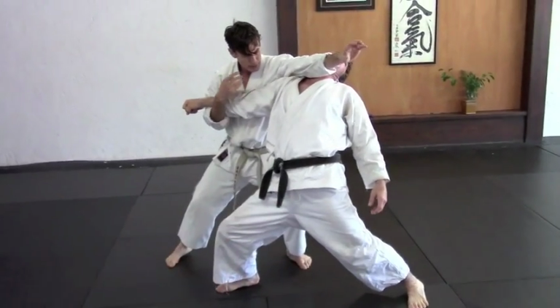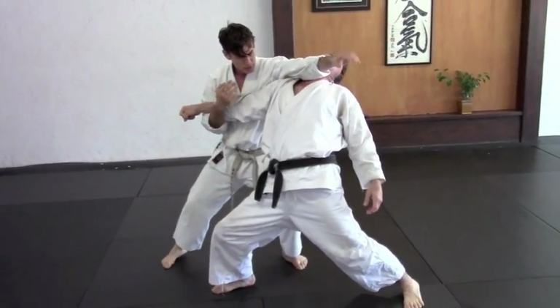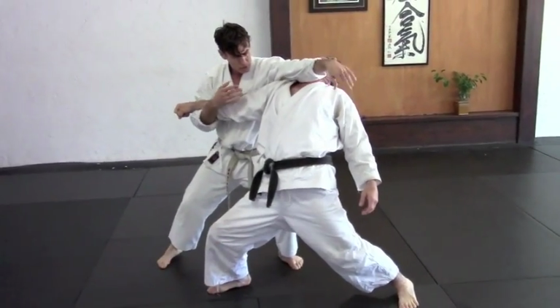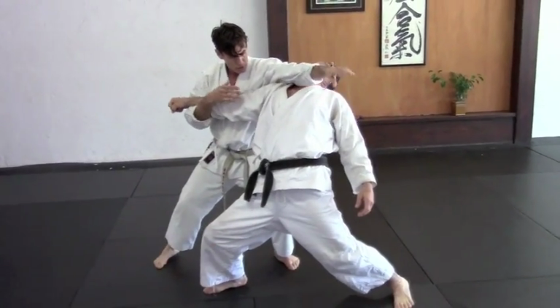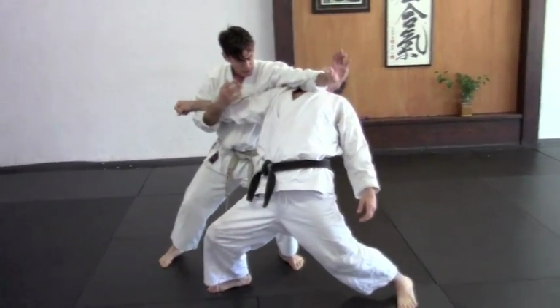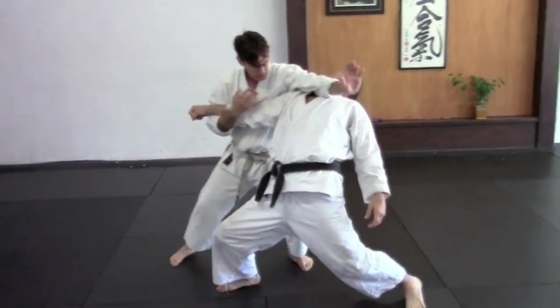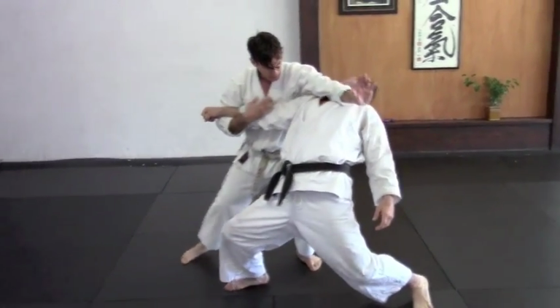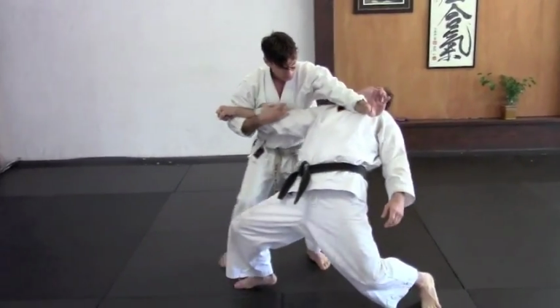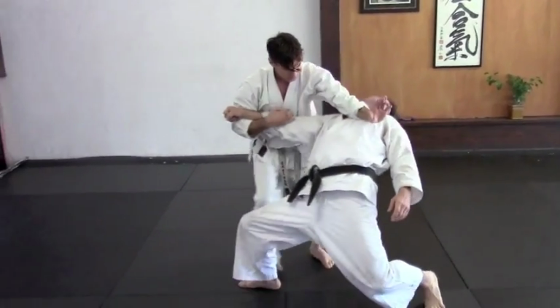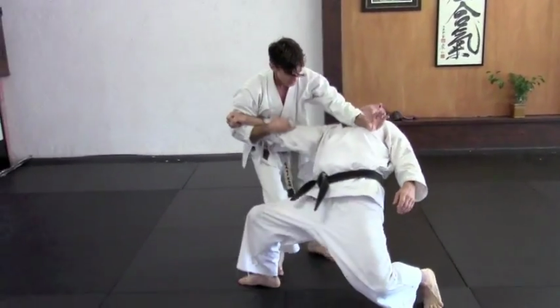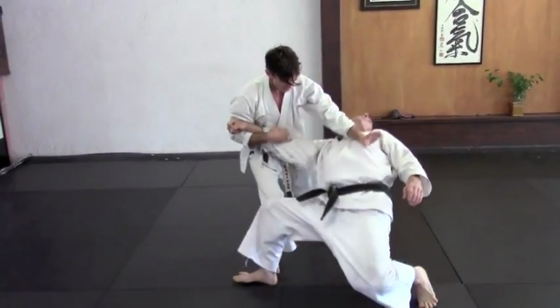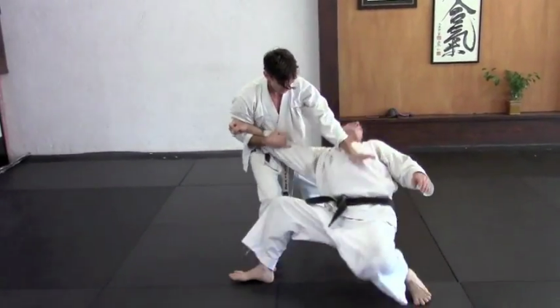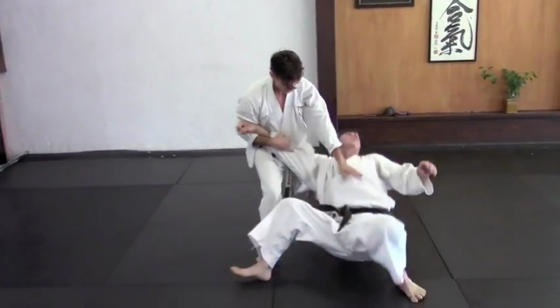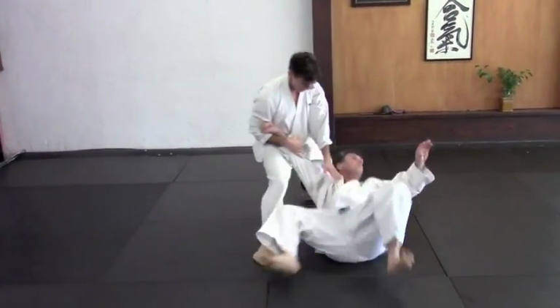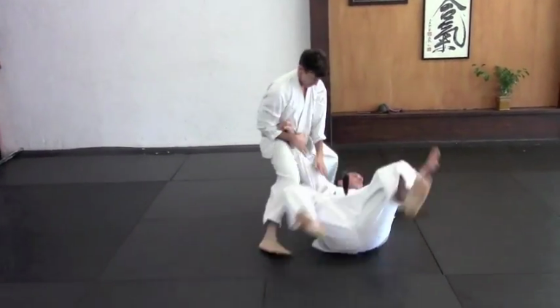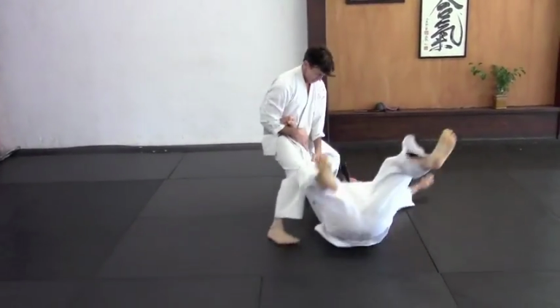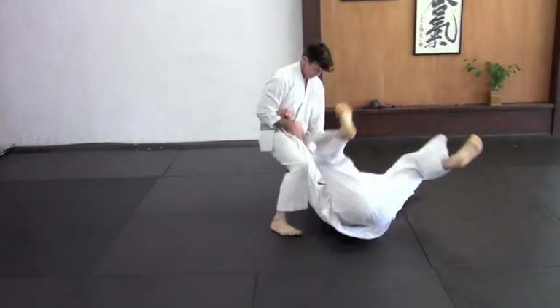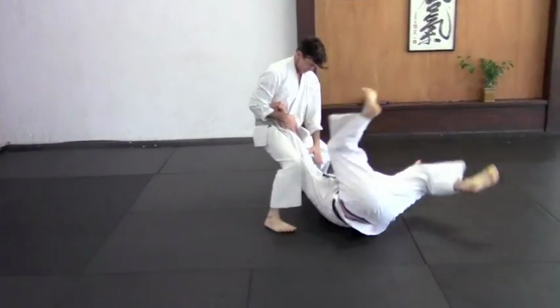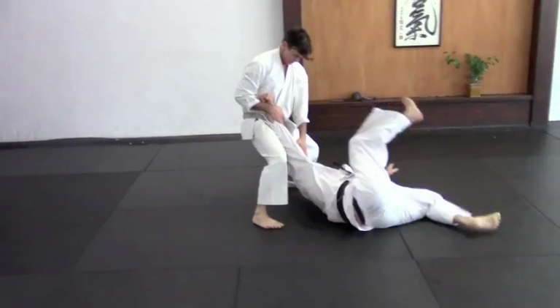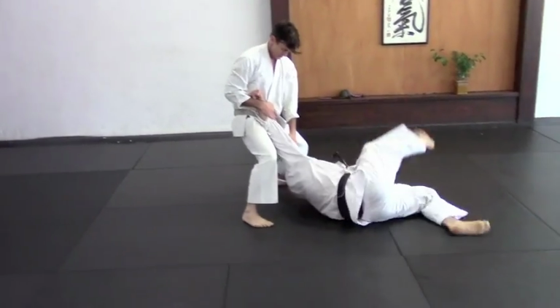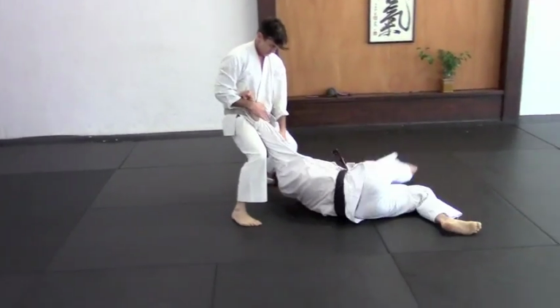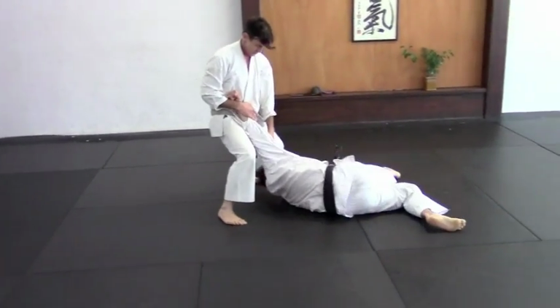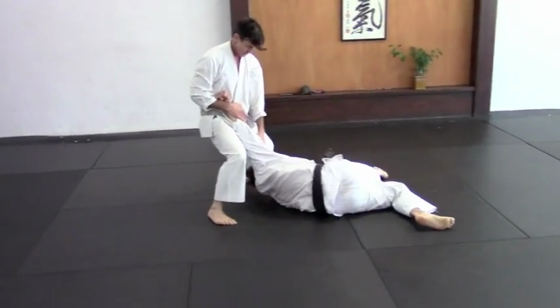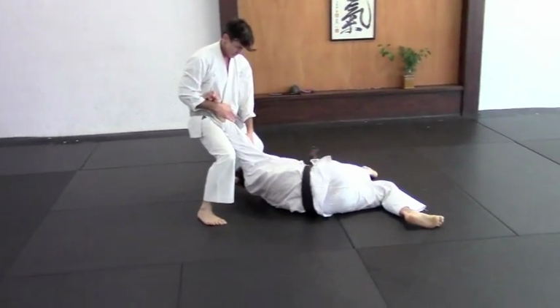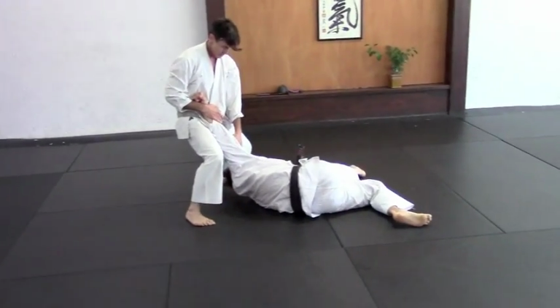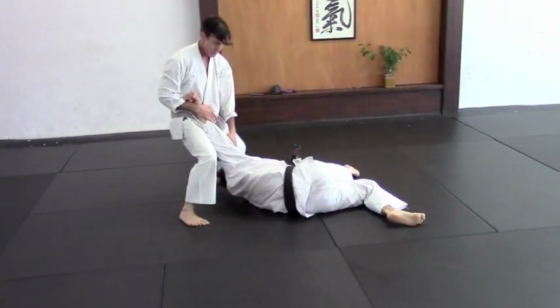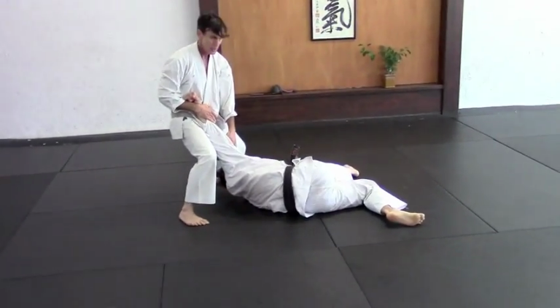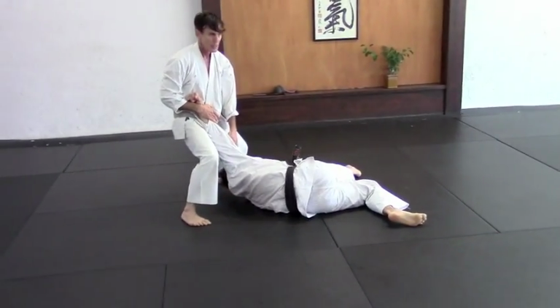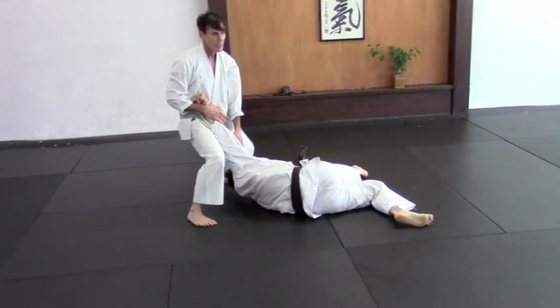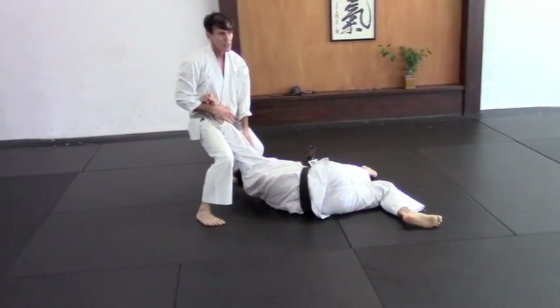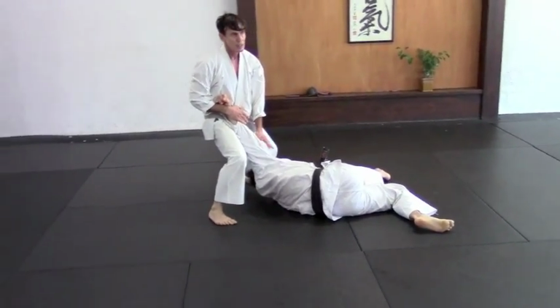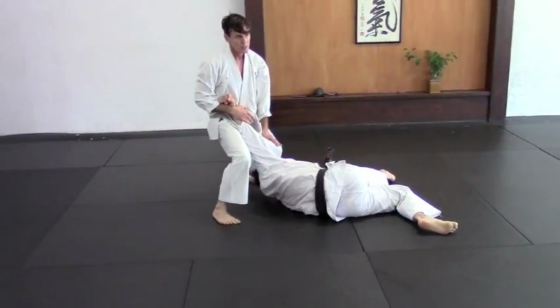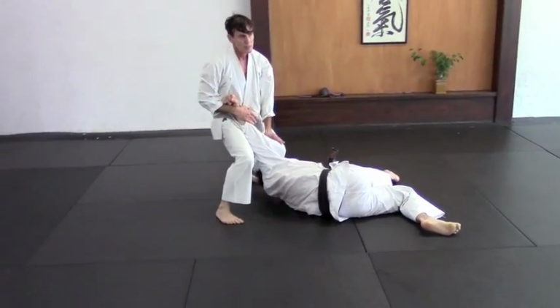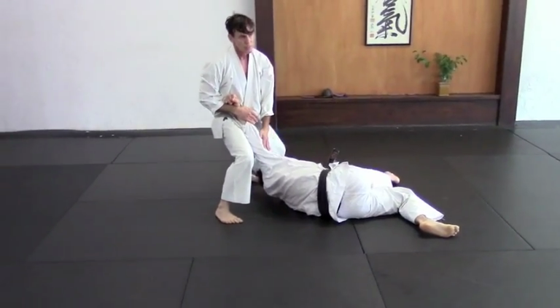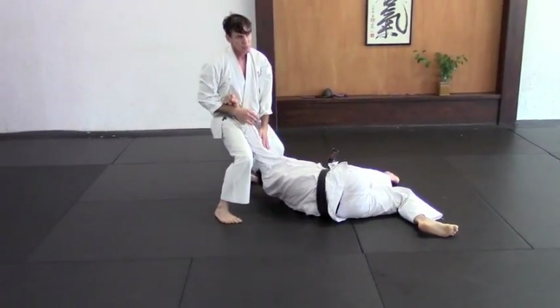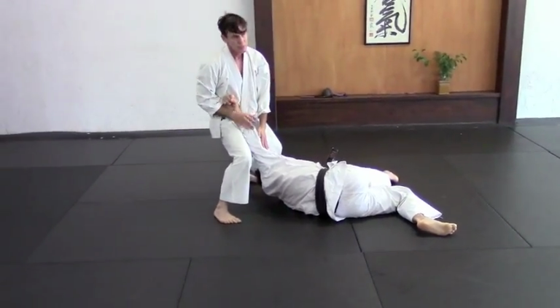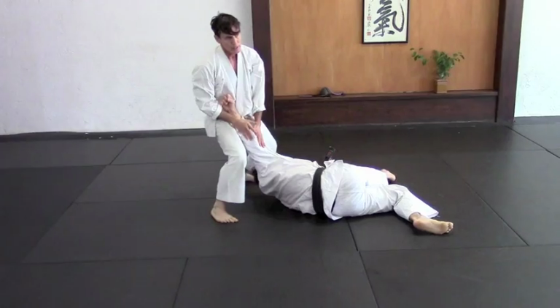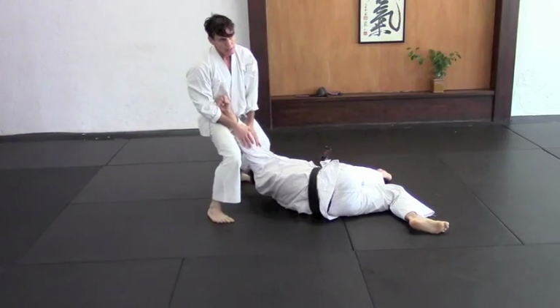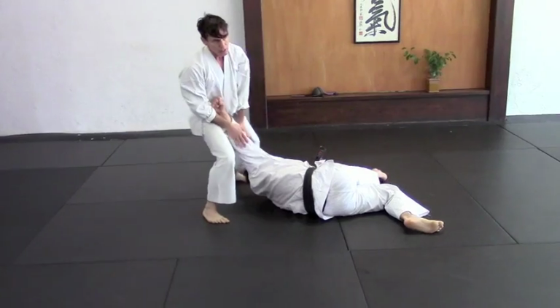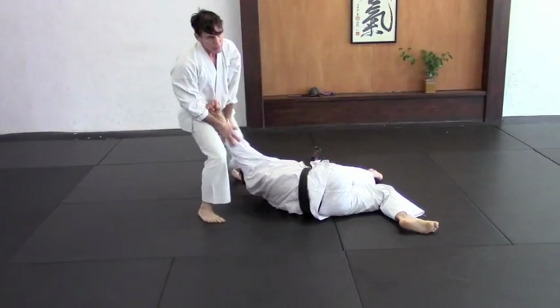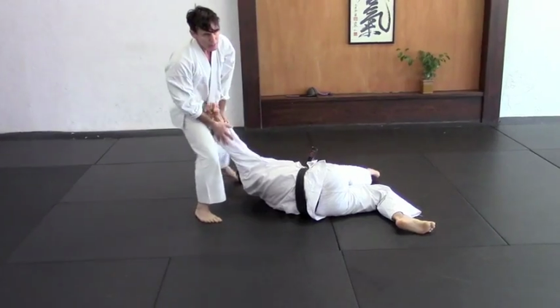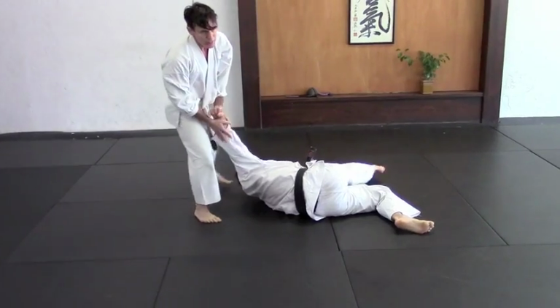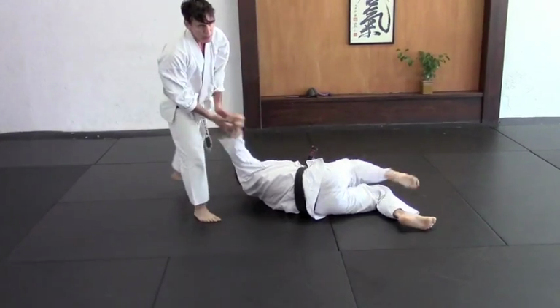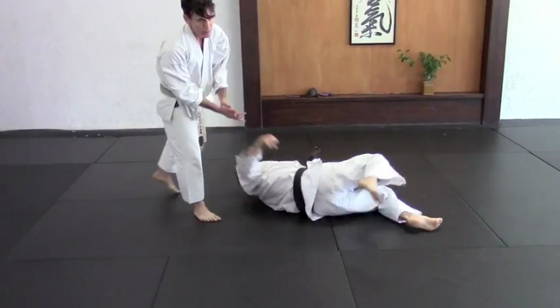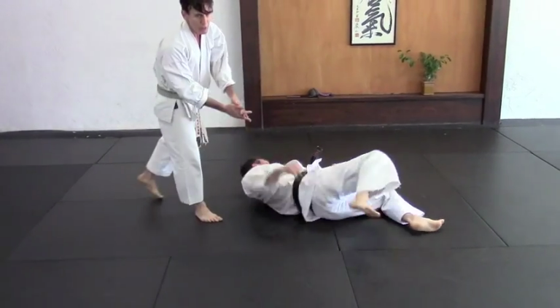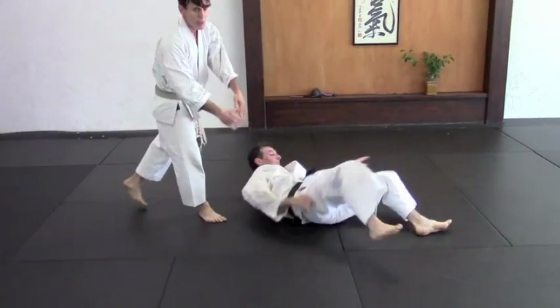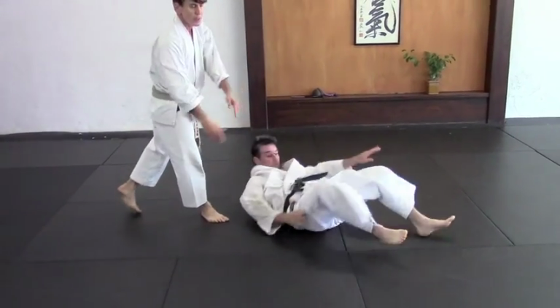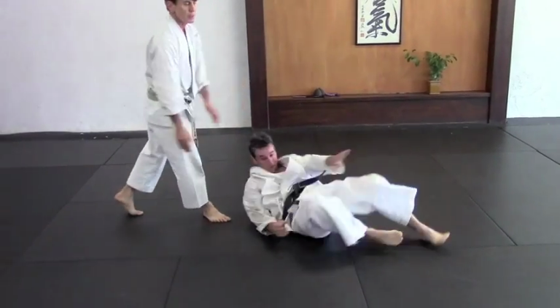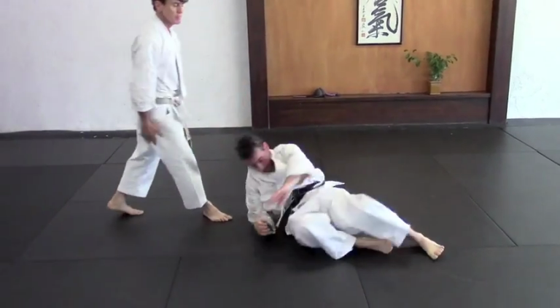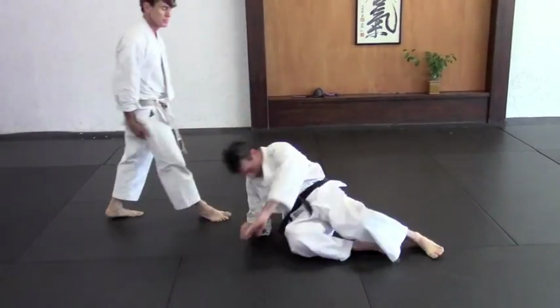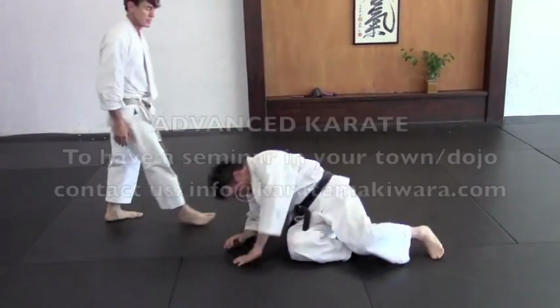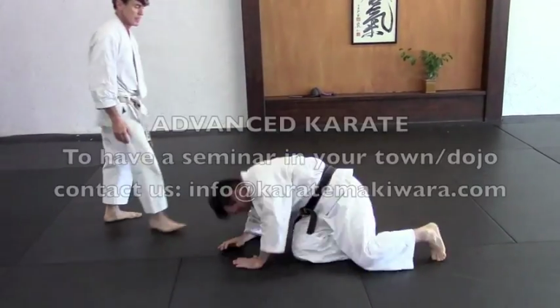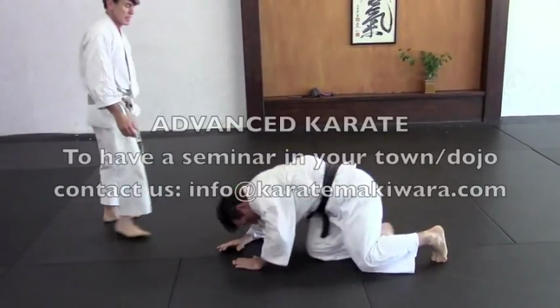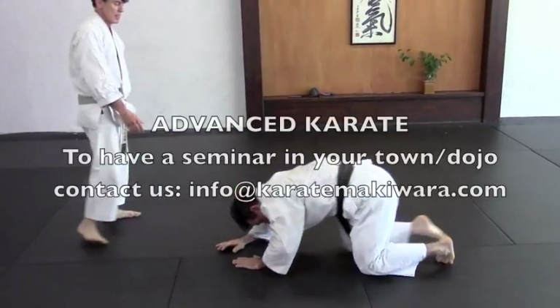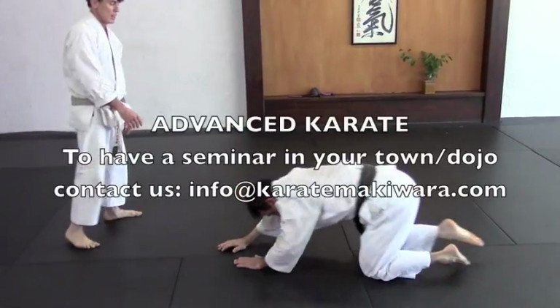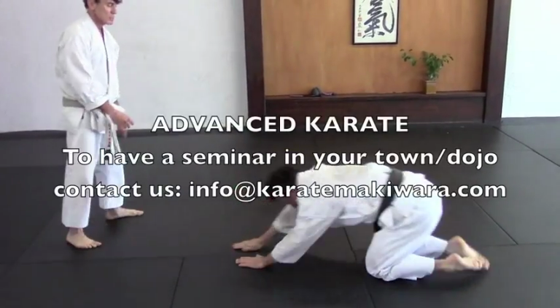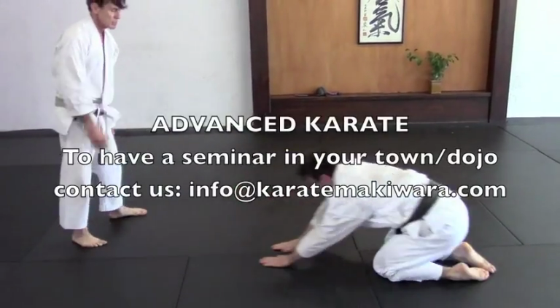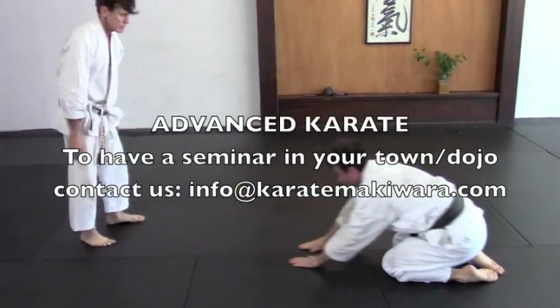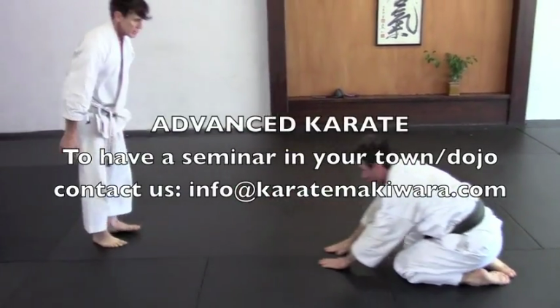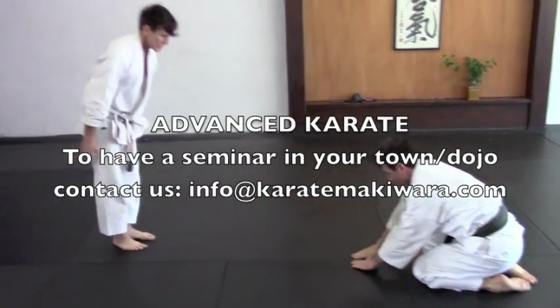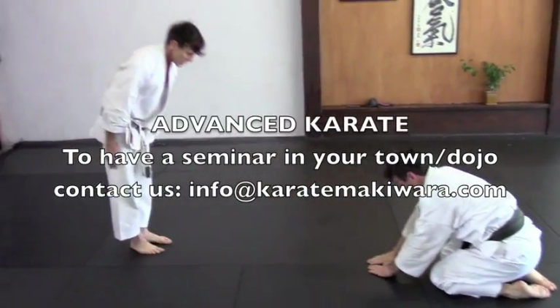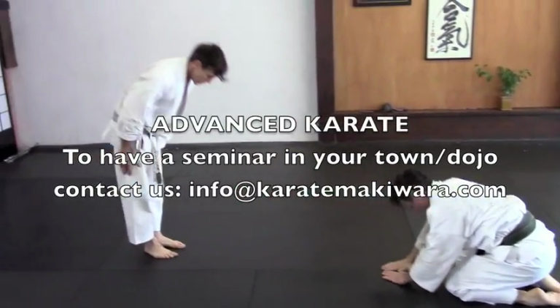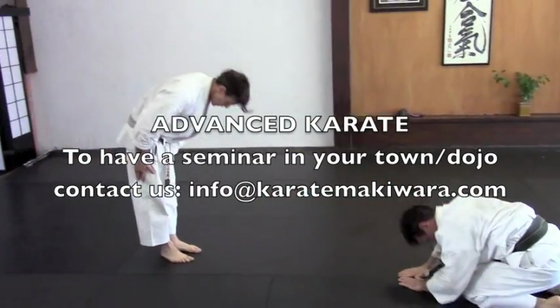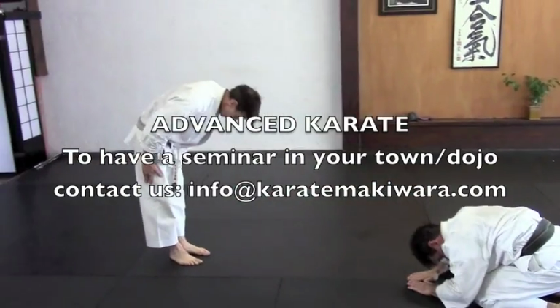Then just relax. Okay, let's get that tight — hold on. Thank you, man.